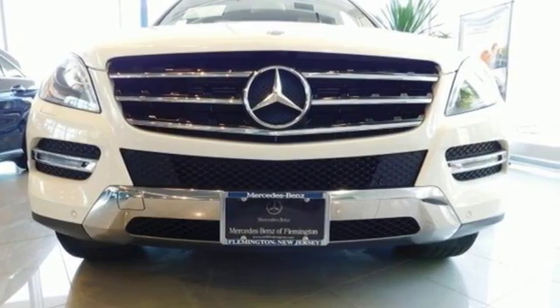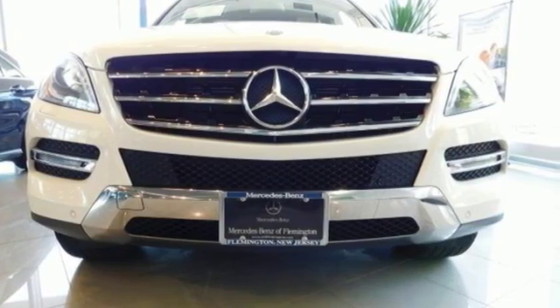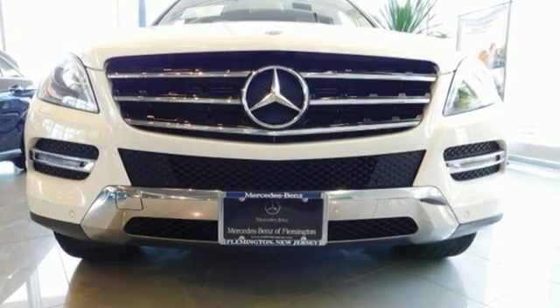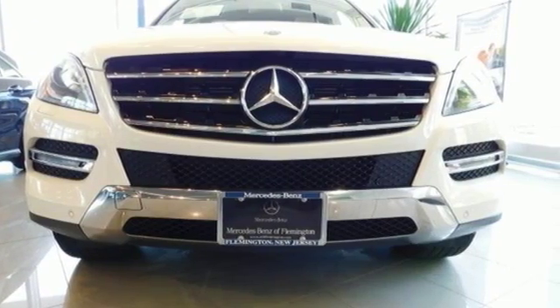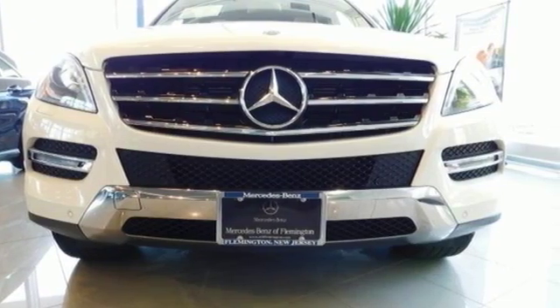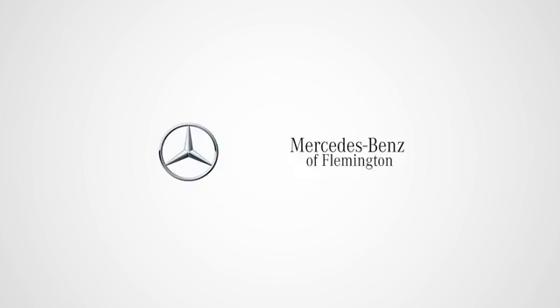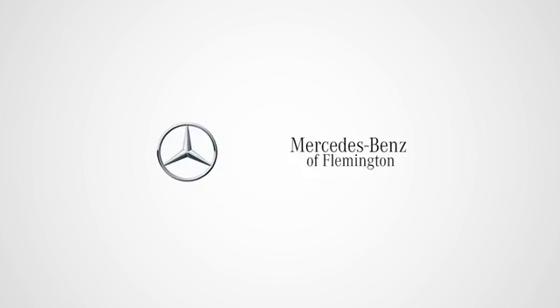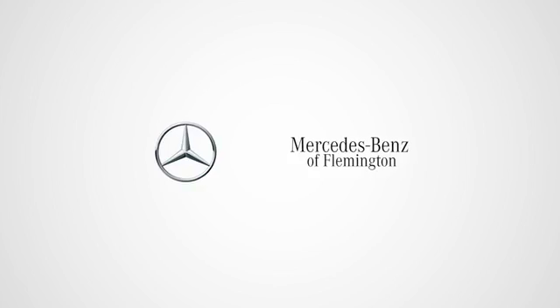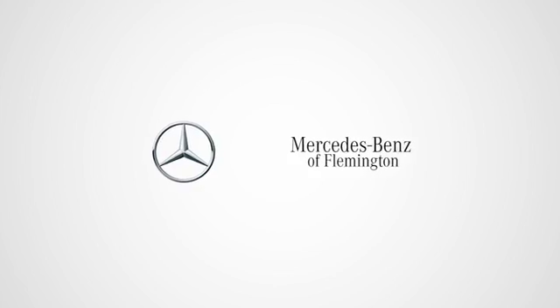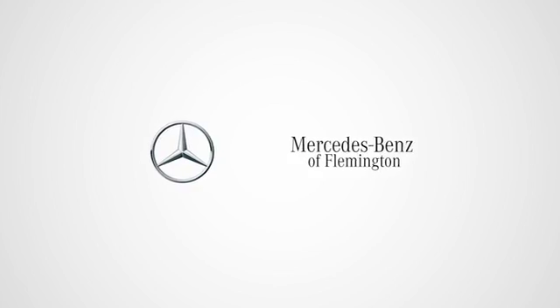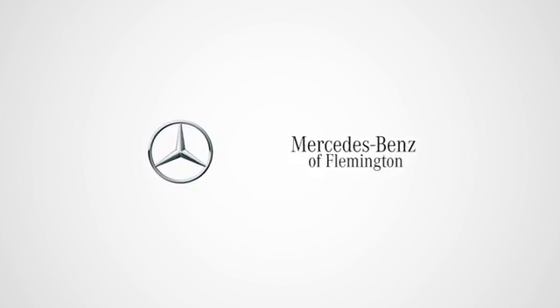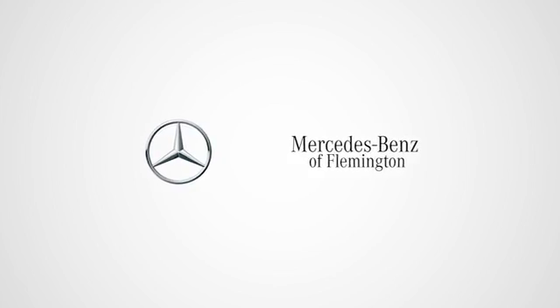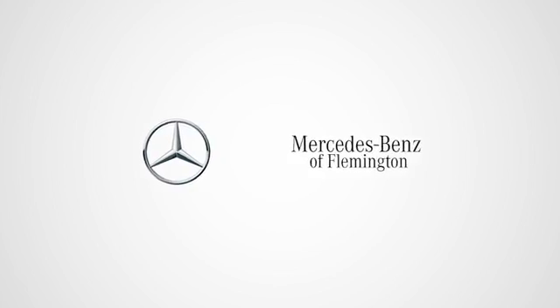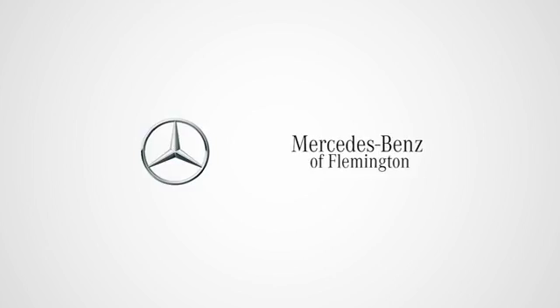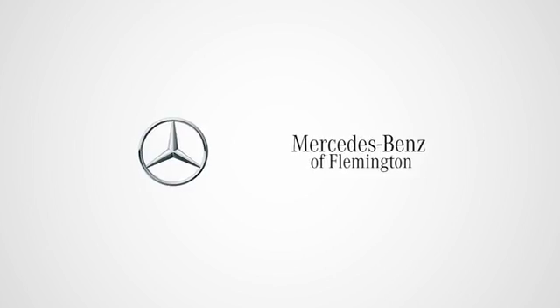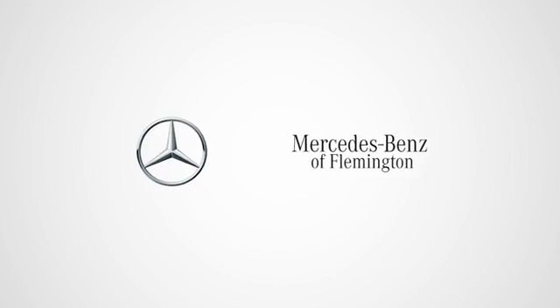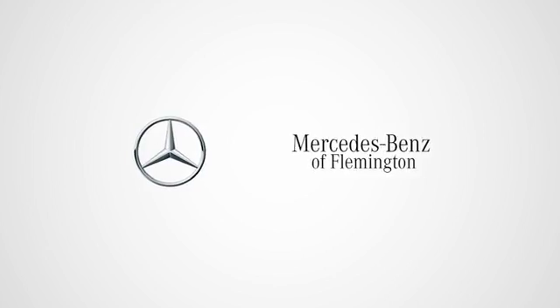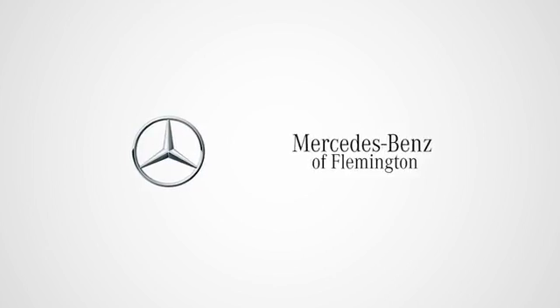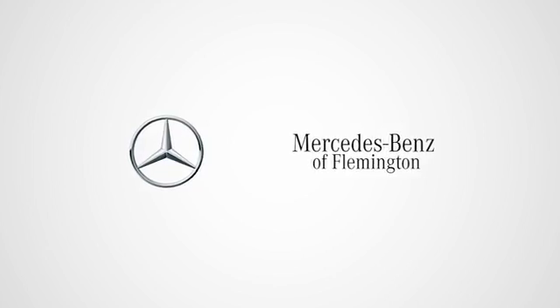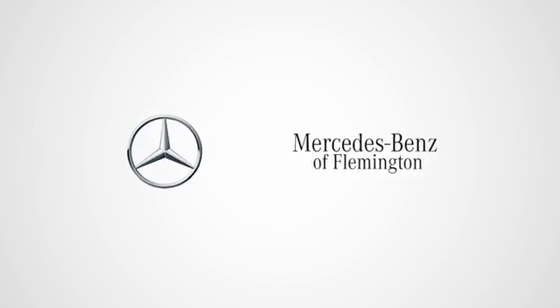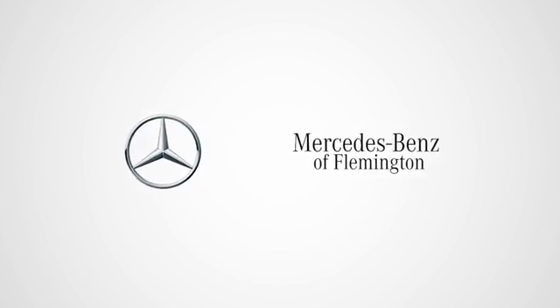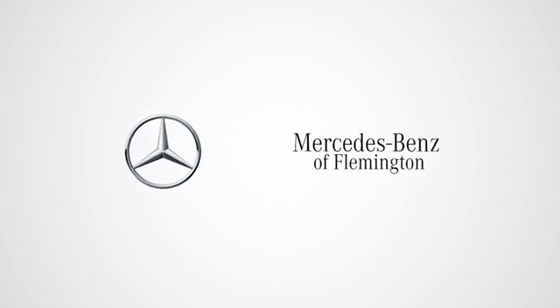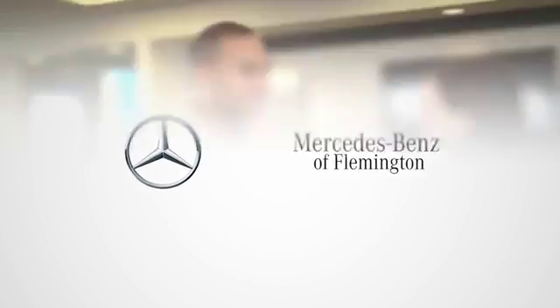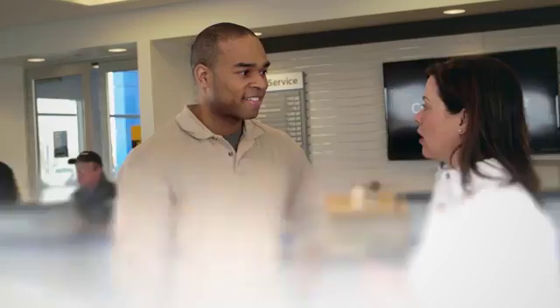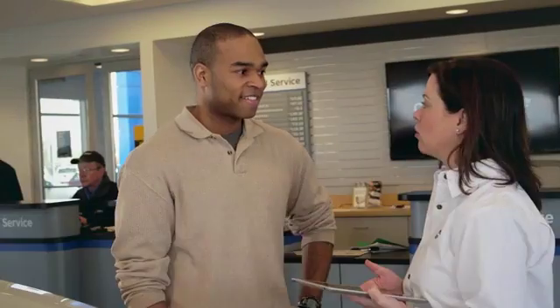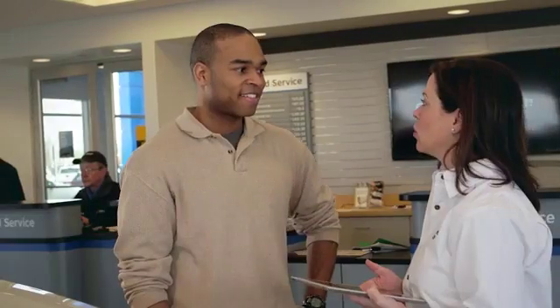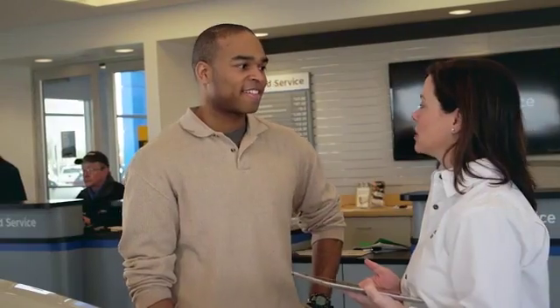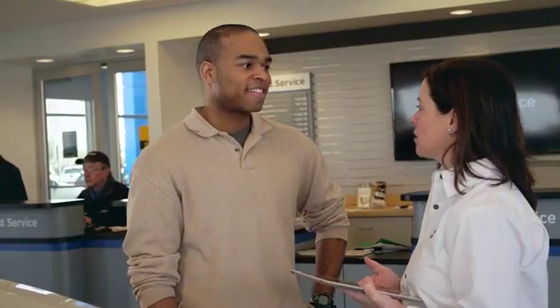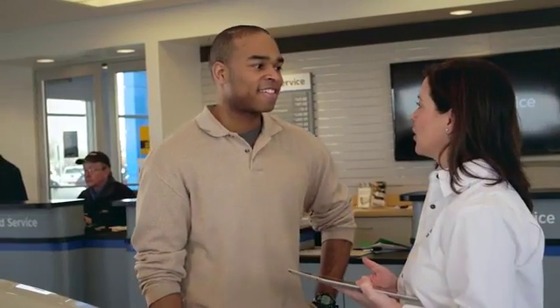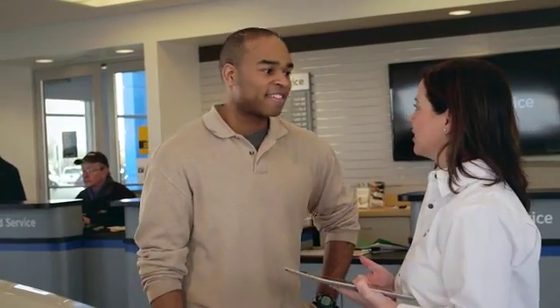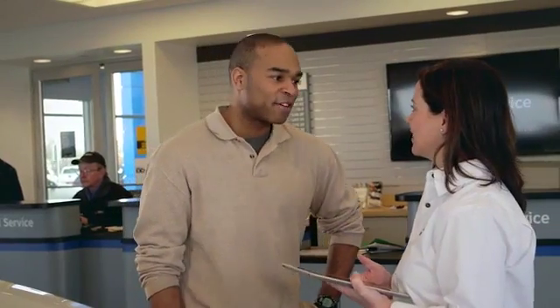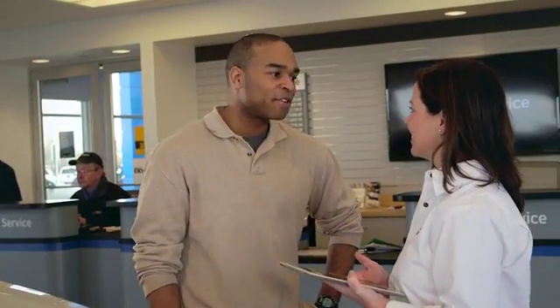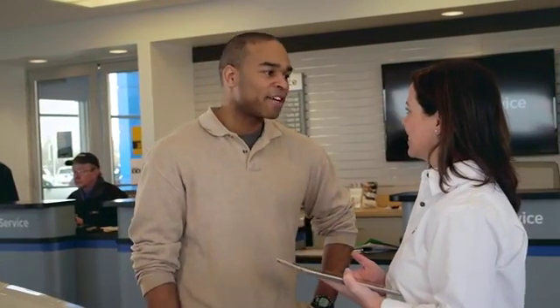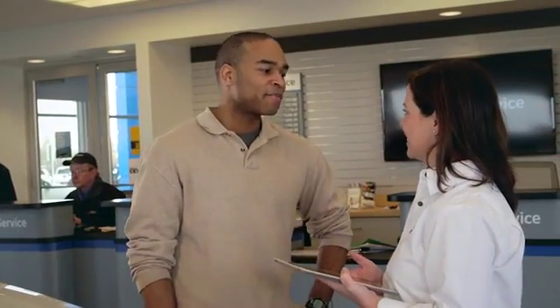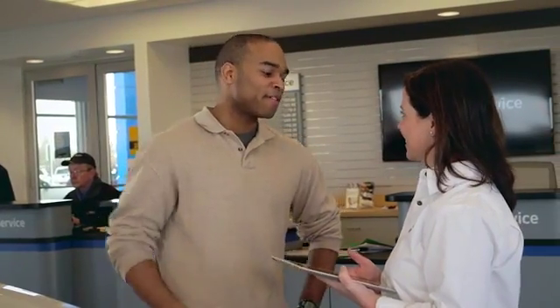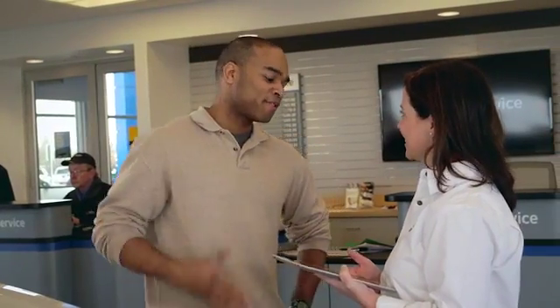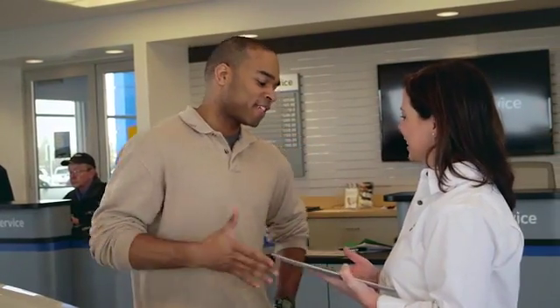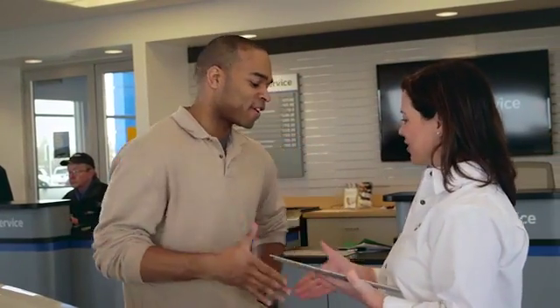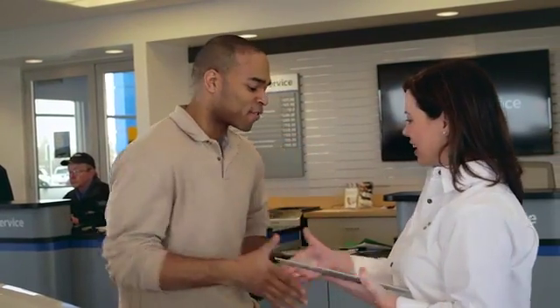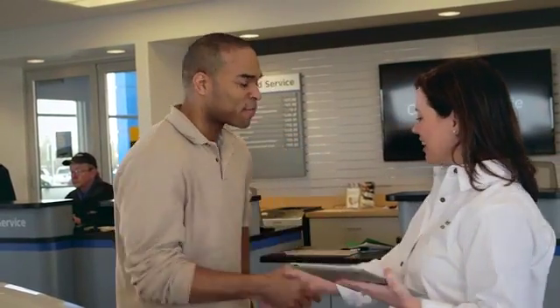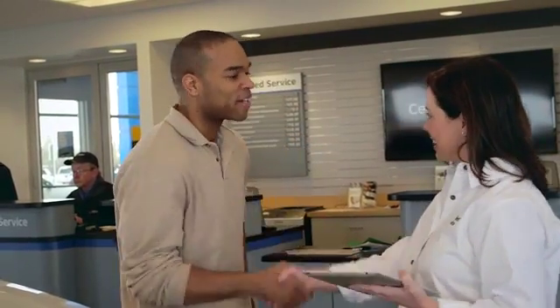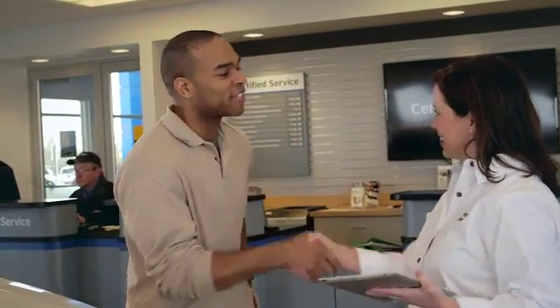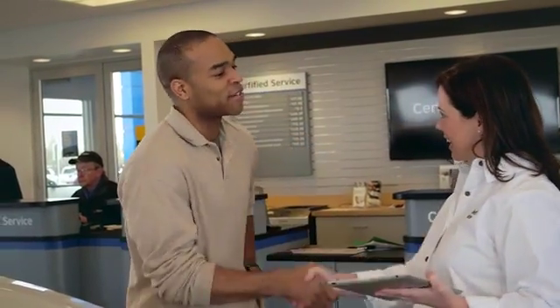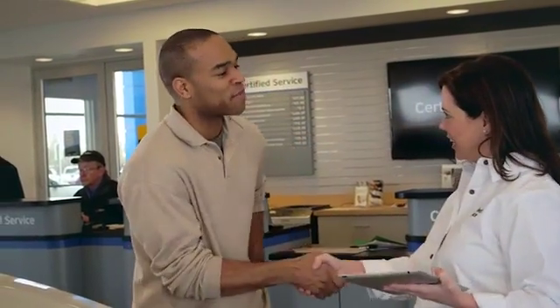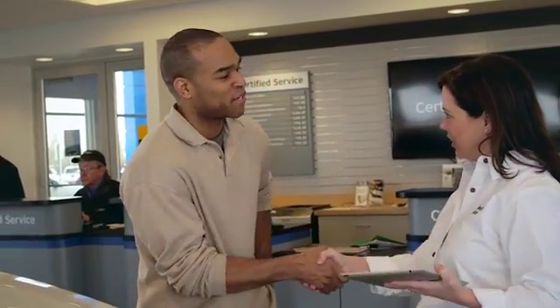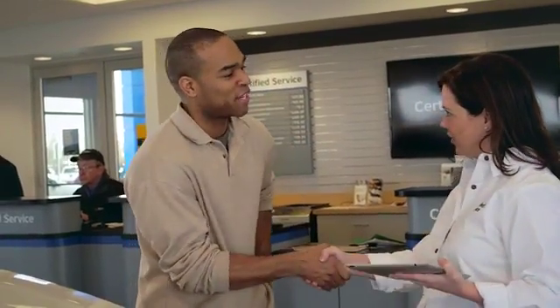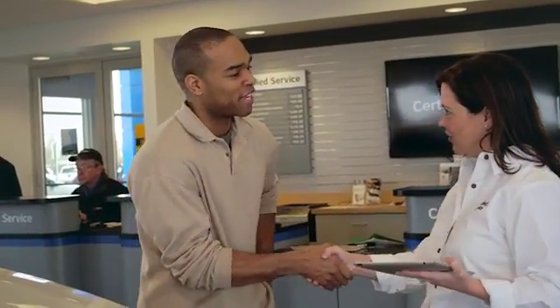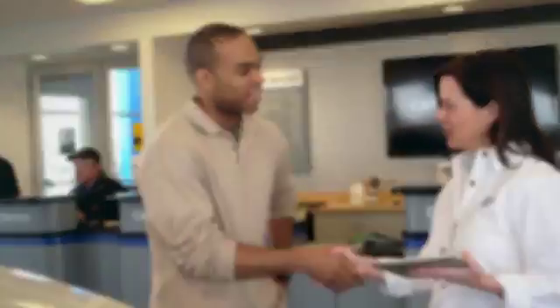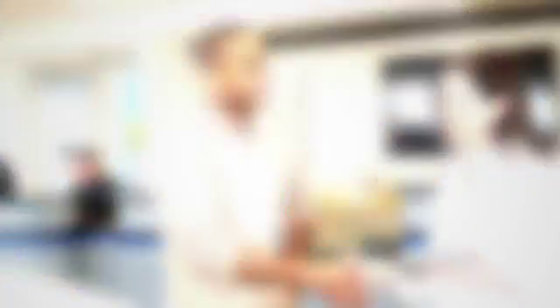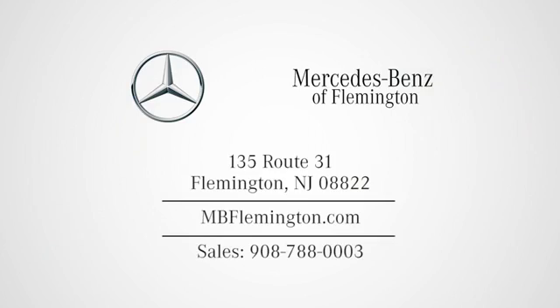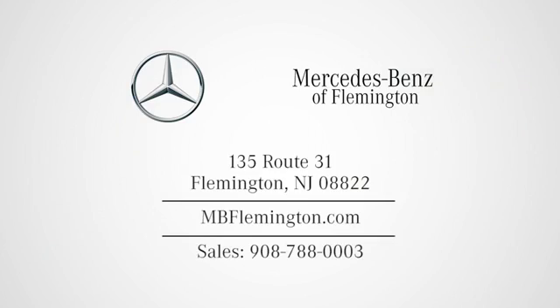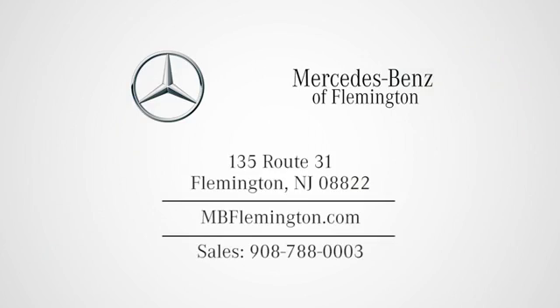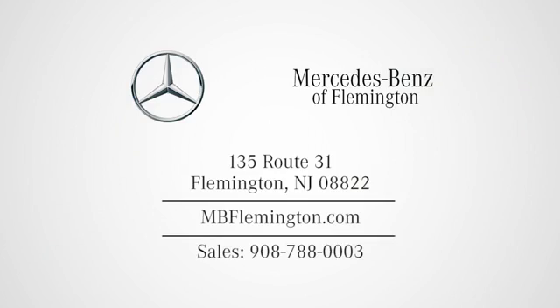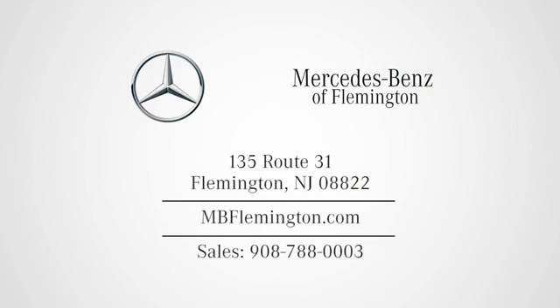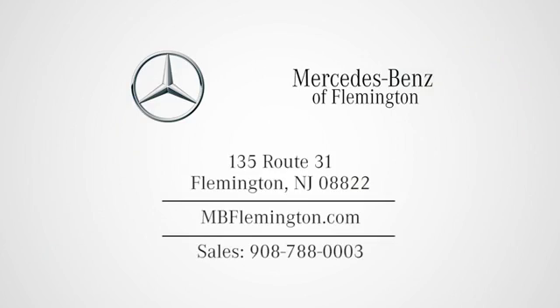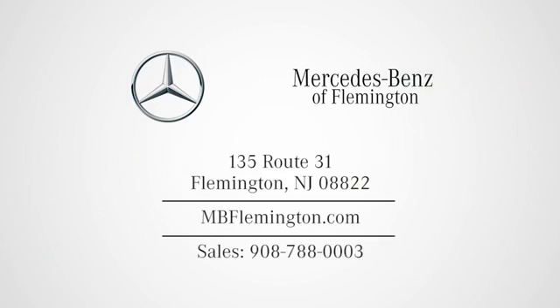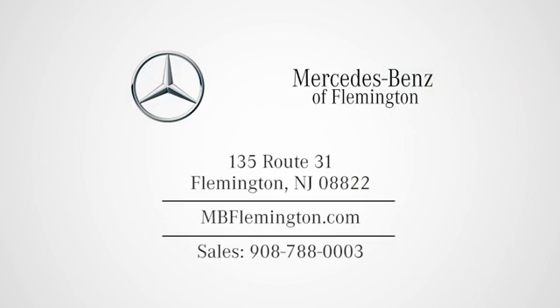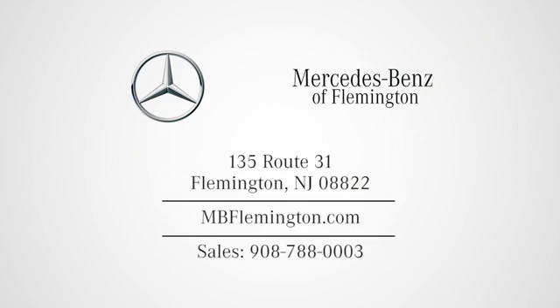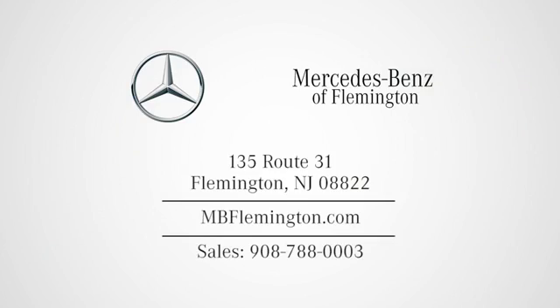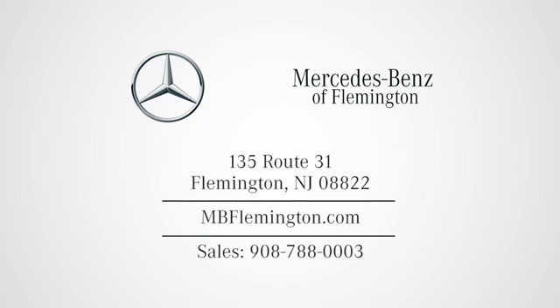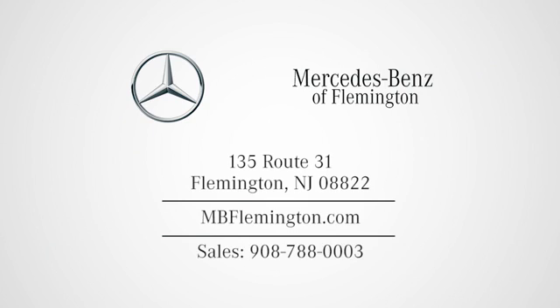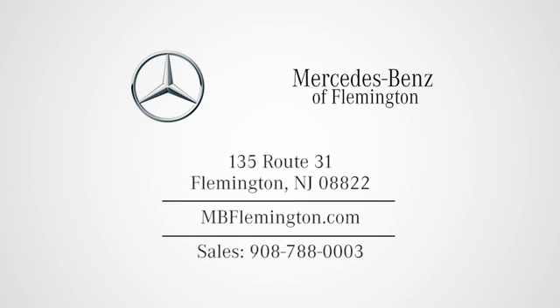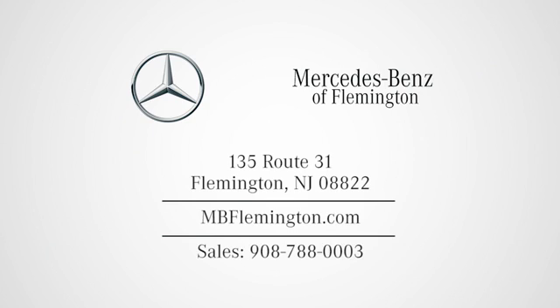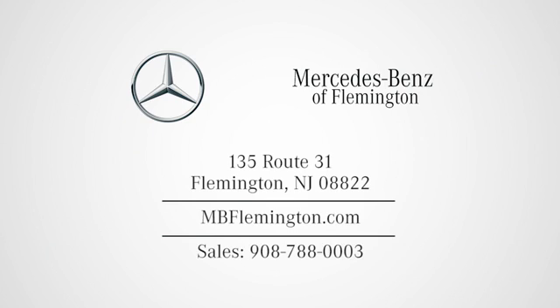Mercedes-Benz of Flemington. Stop in to see our friendly and knowledgeable team today. We're easy to find on Route 31 in Flemington.